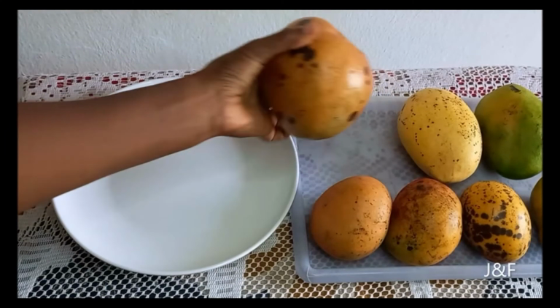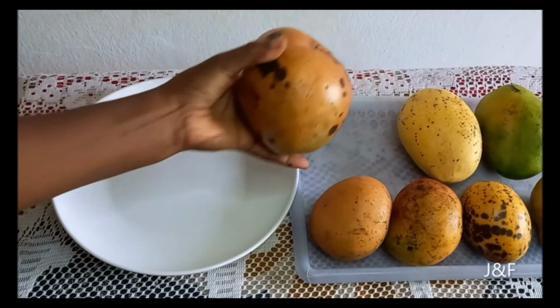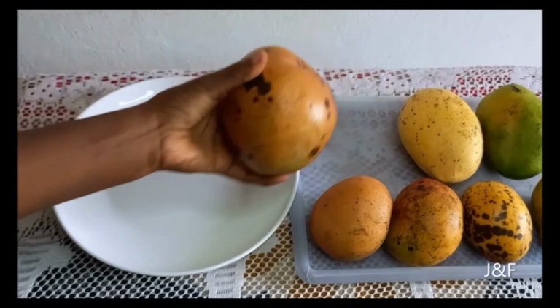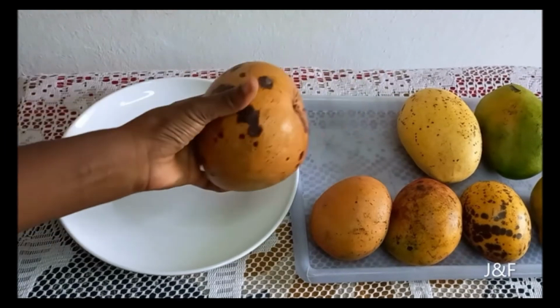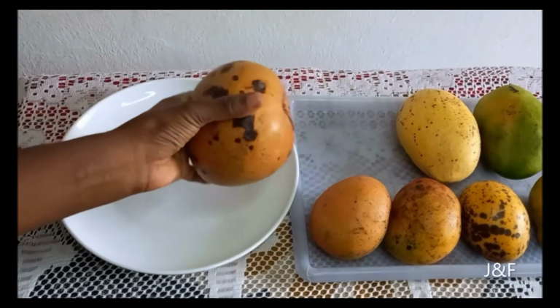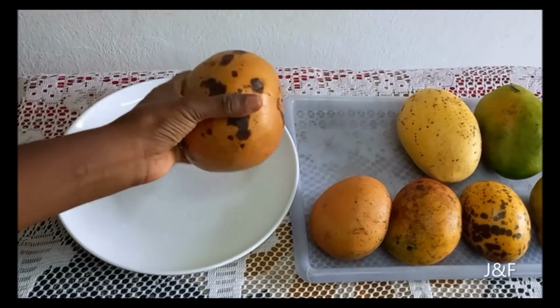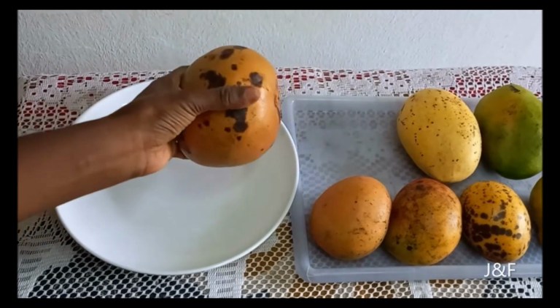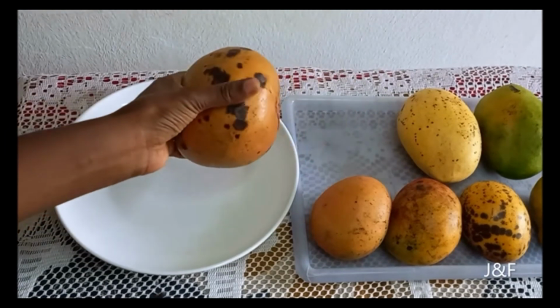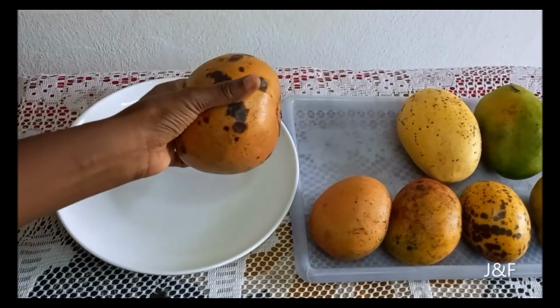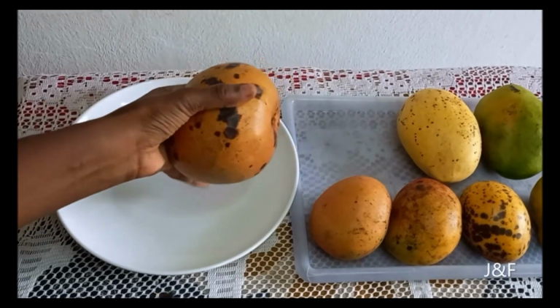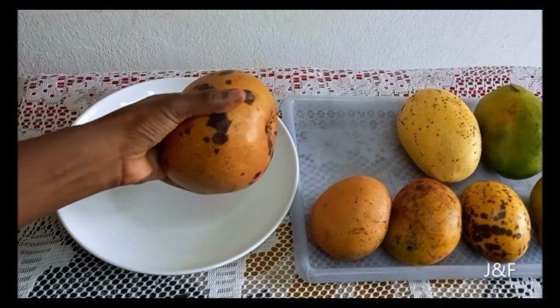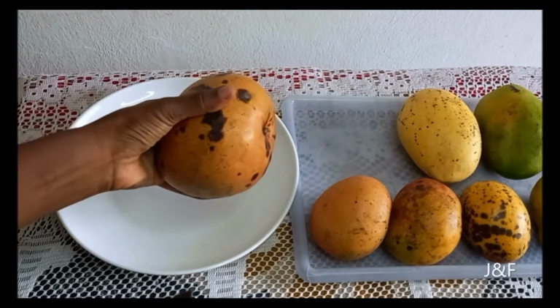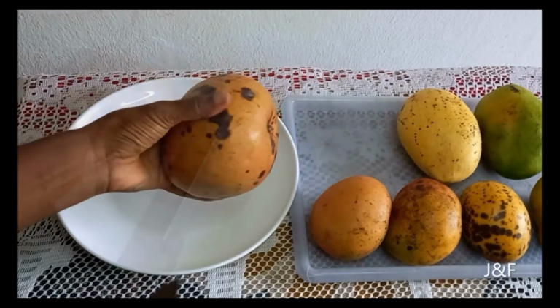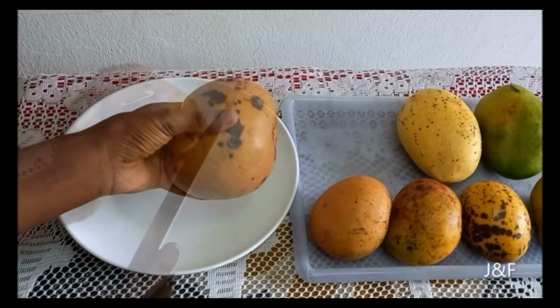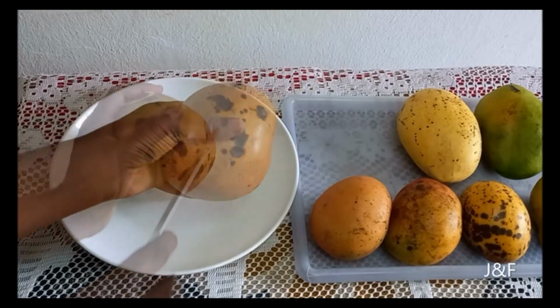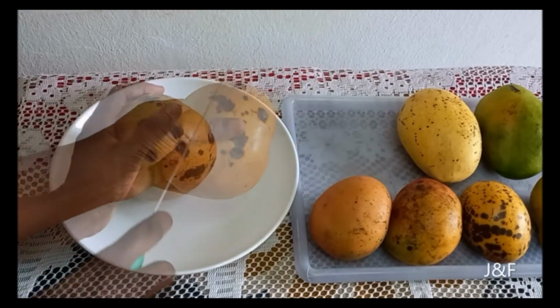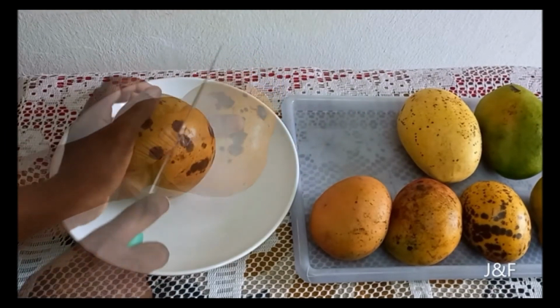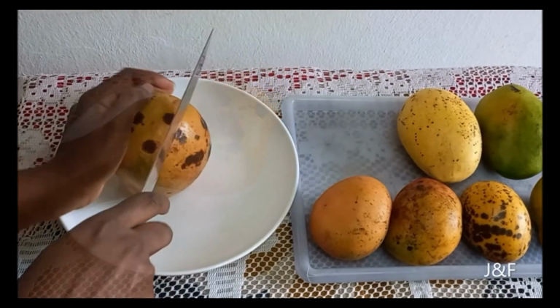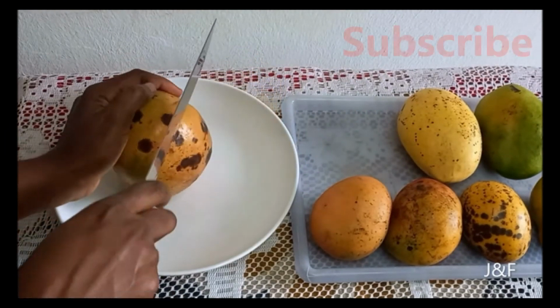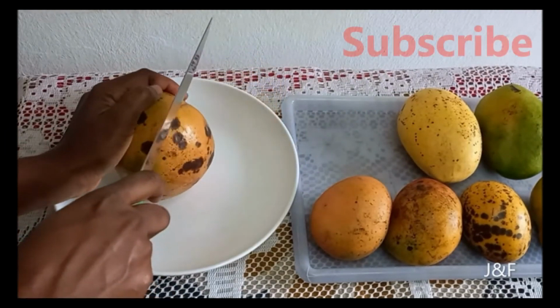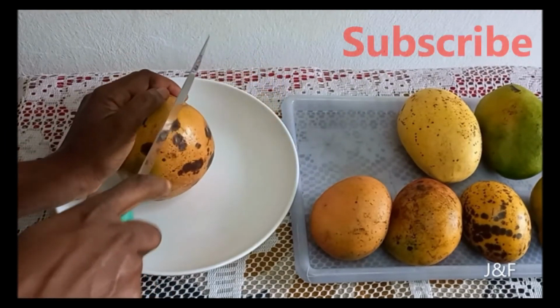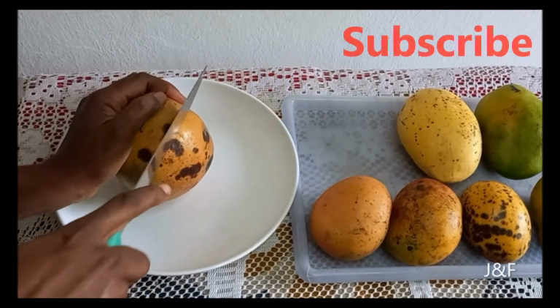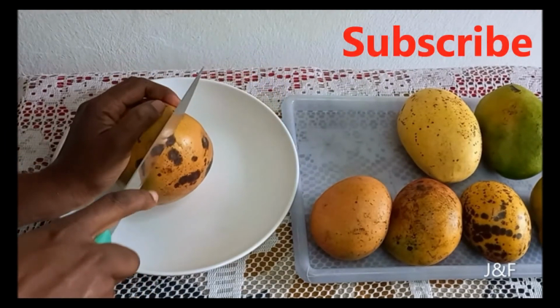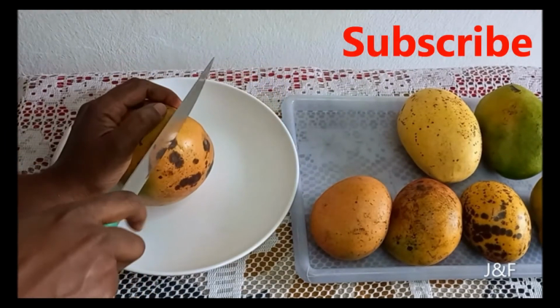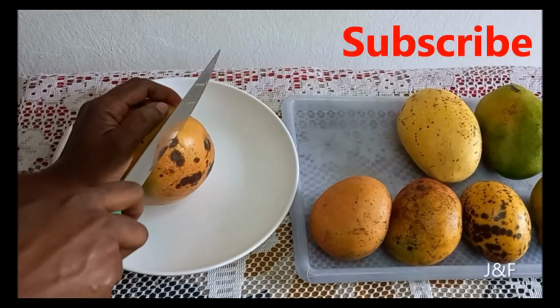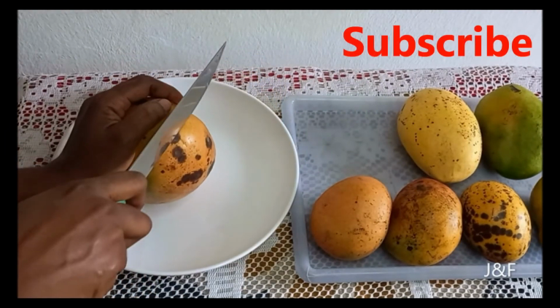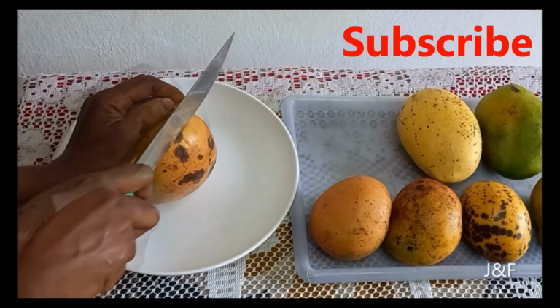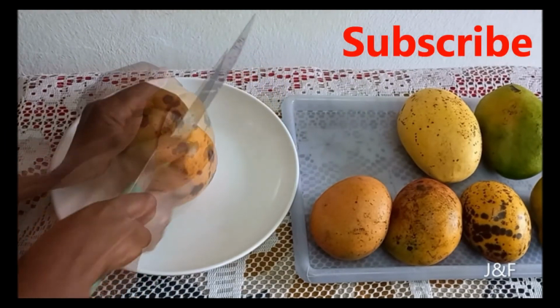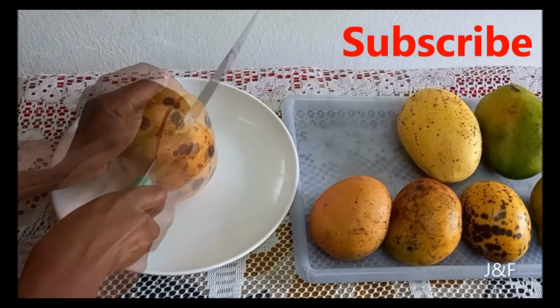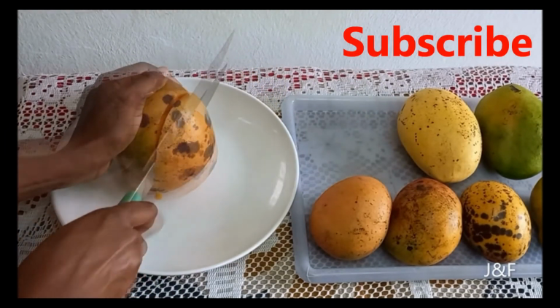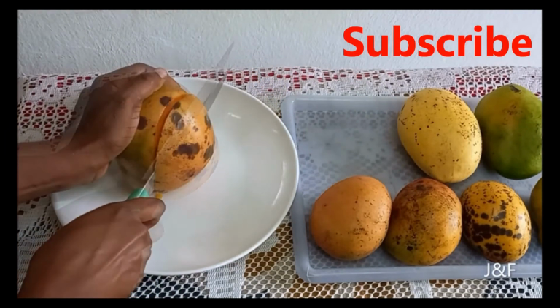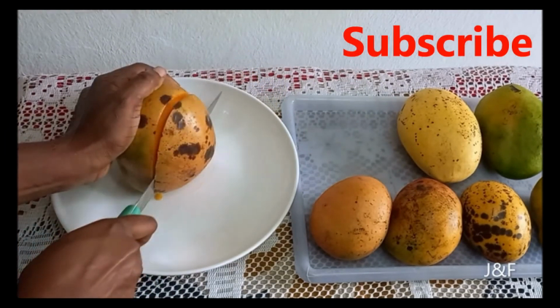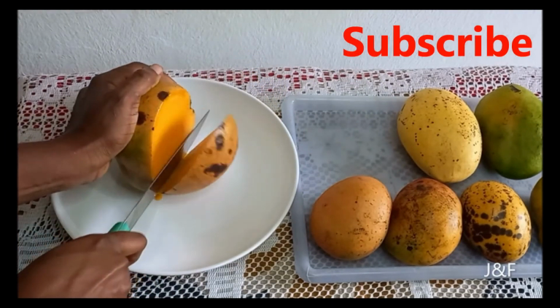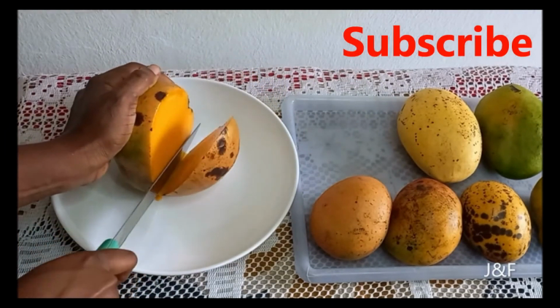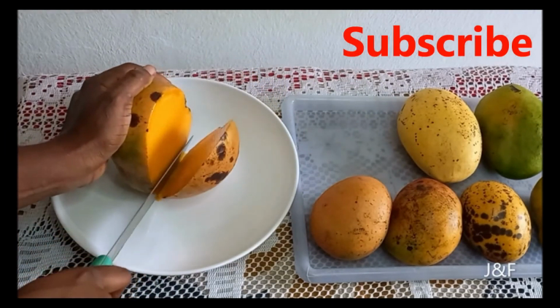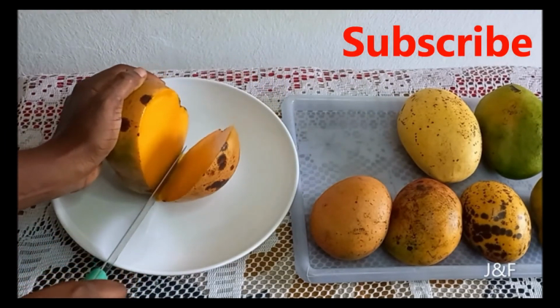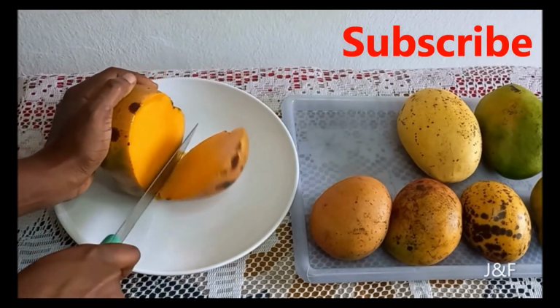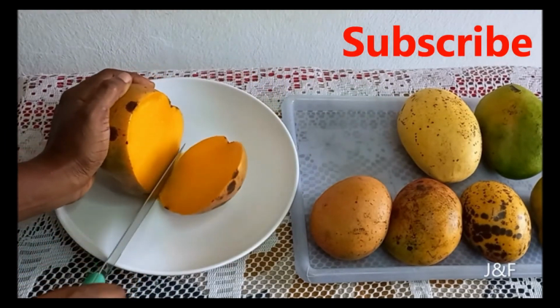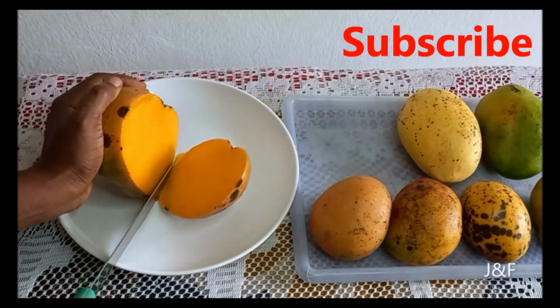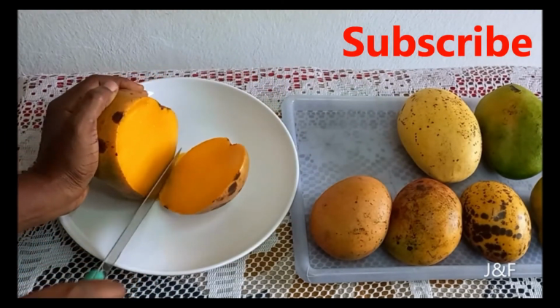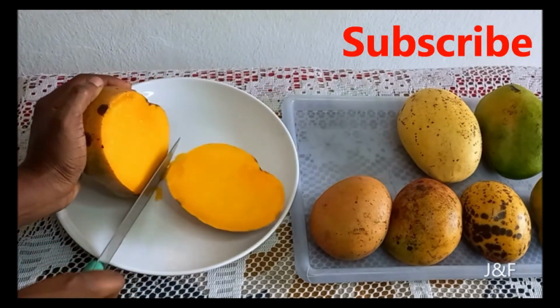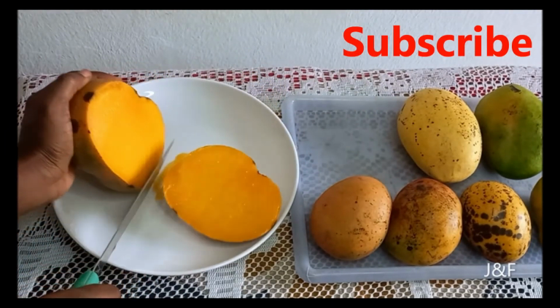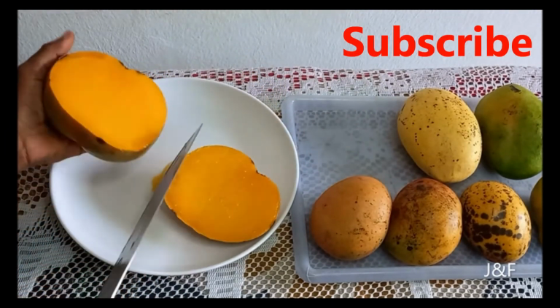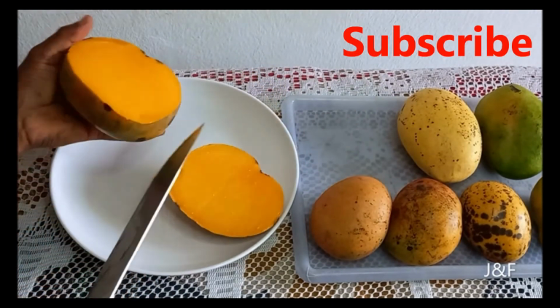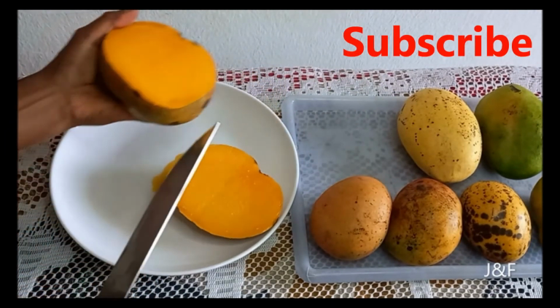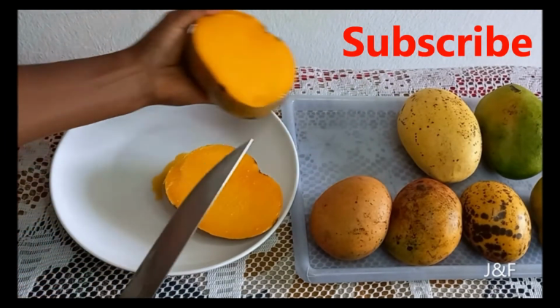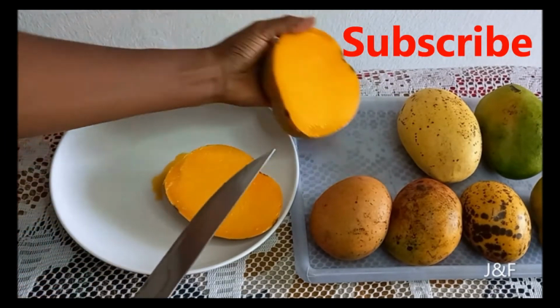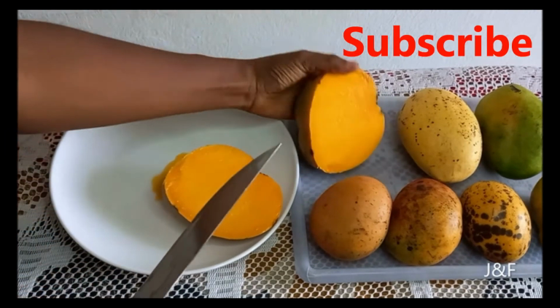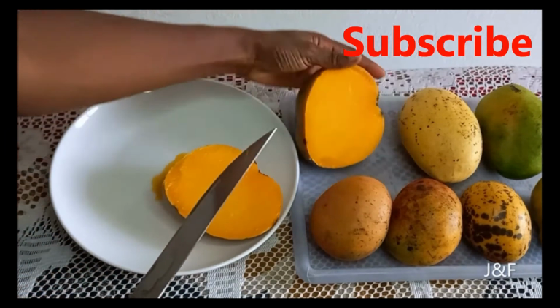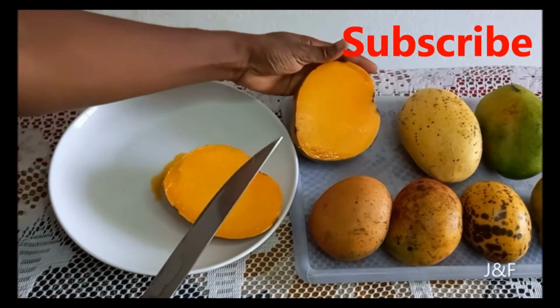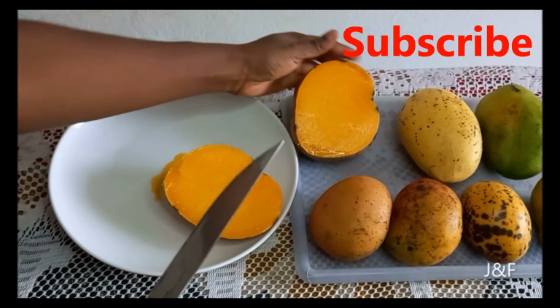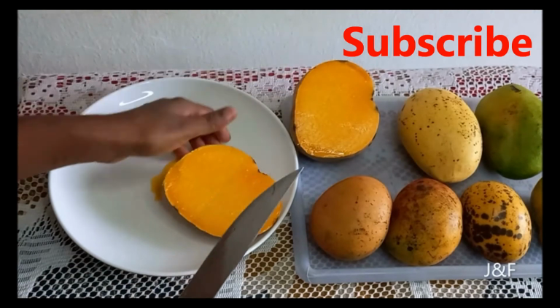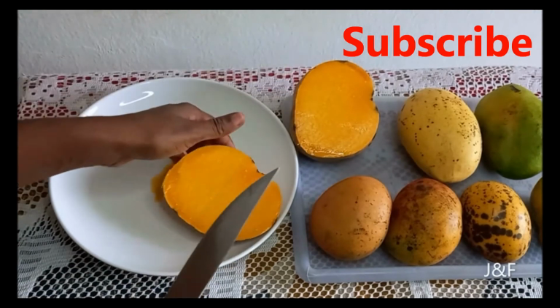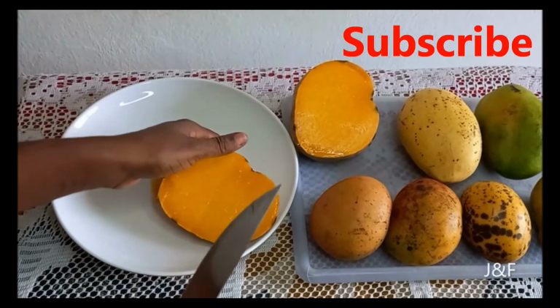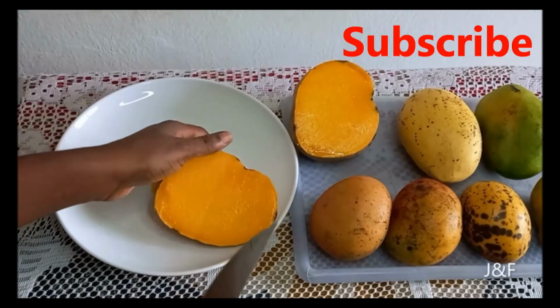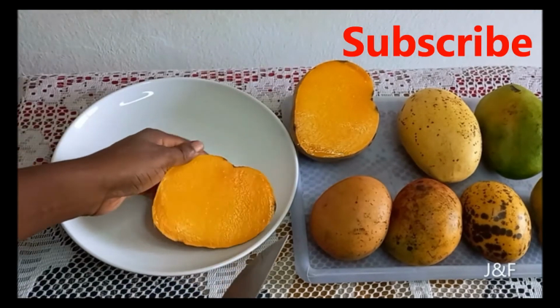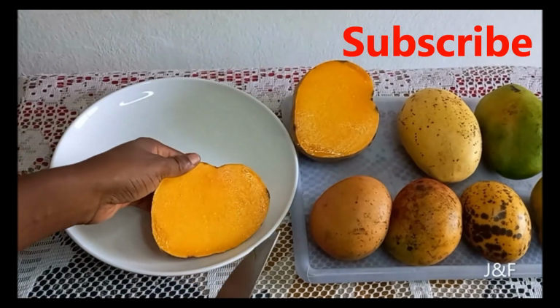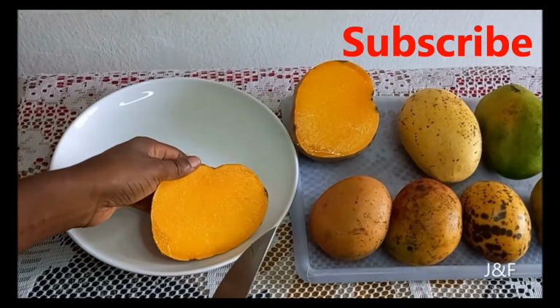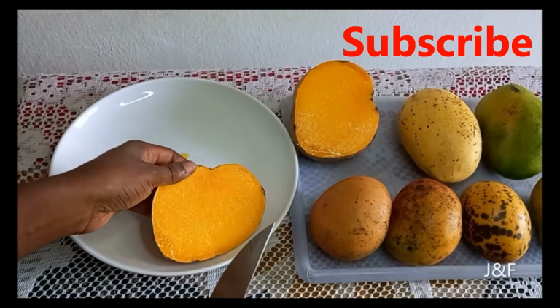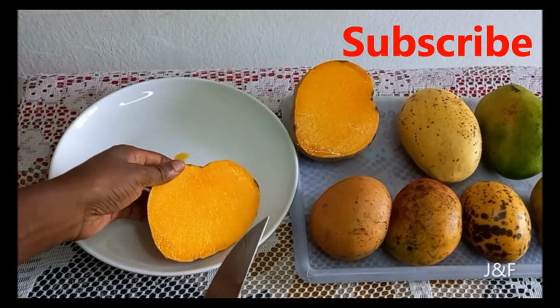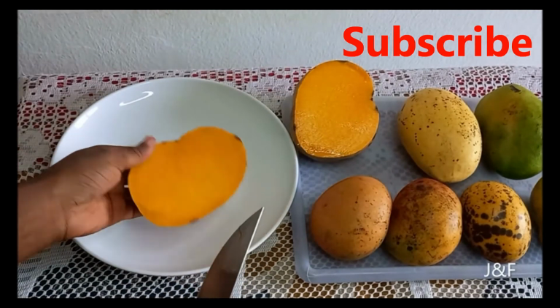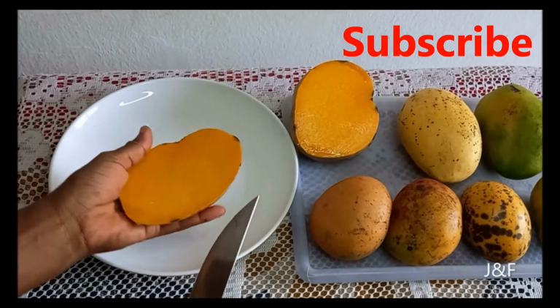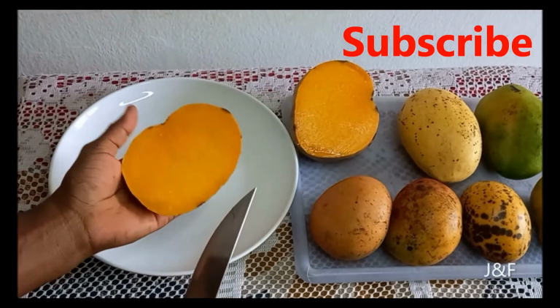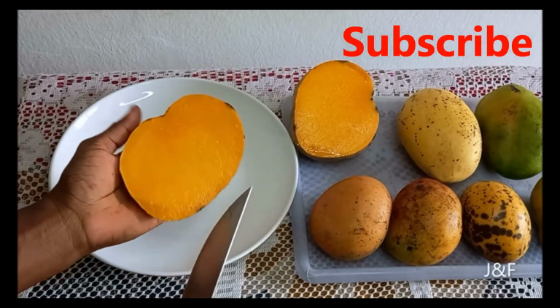Now I'm going to be cutting open the mangoes — I want you guys to see them. They may look the same on camera, however, like I said before, they each have their own distinct taste.